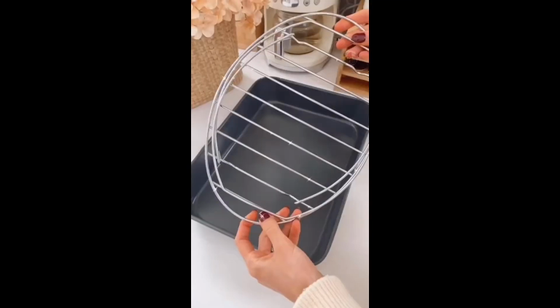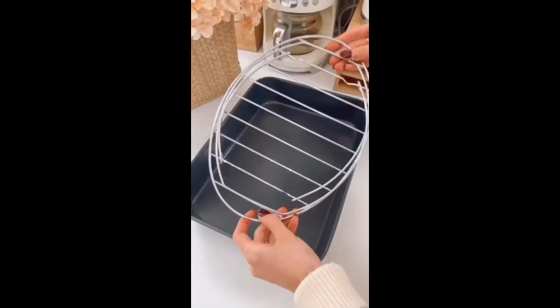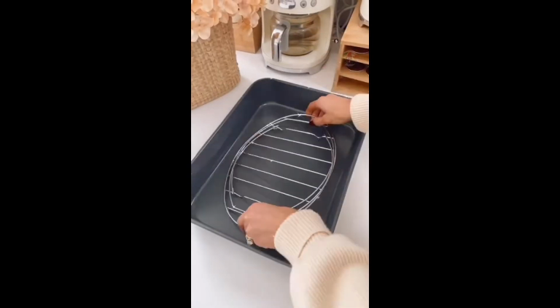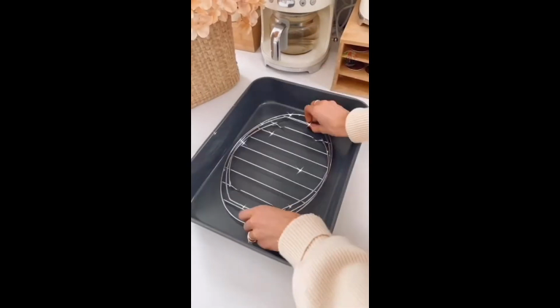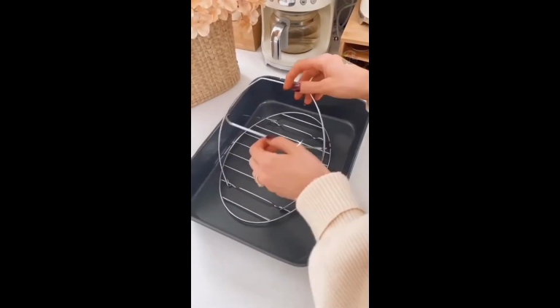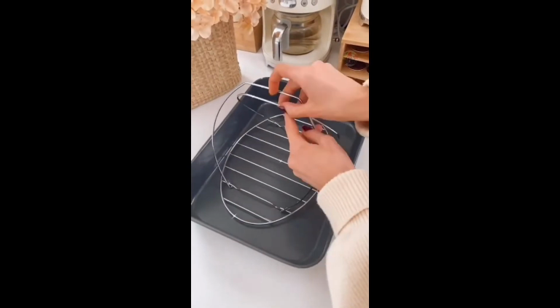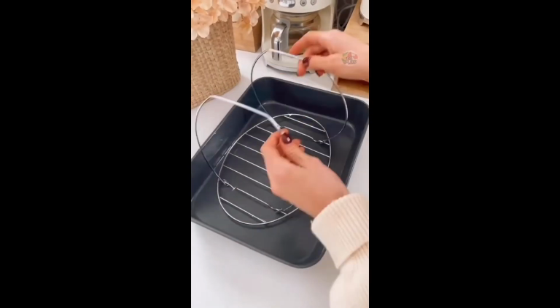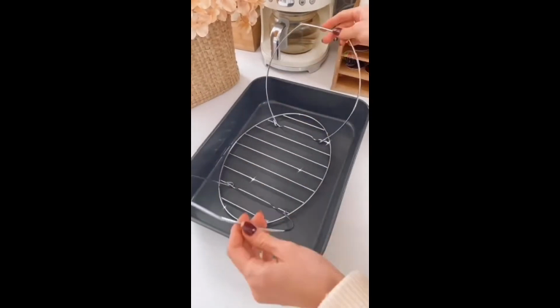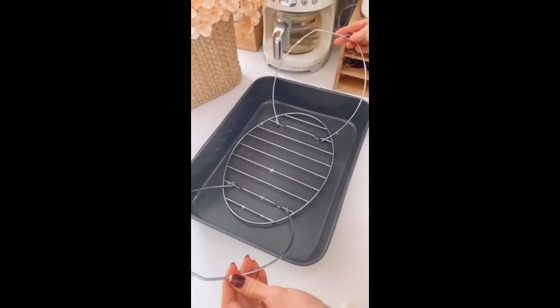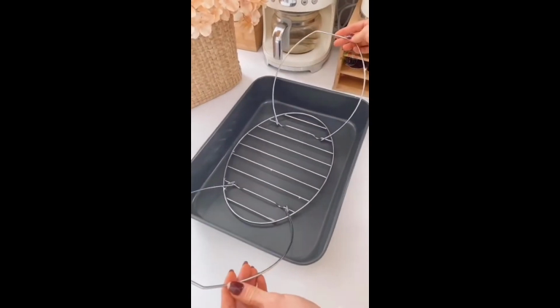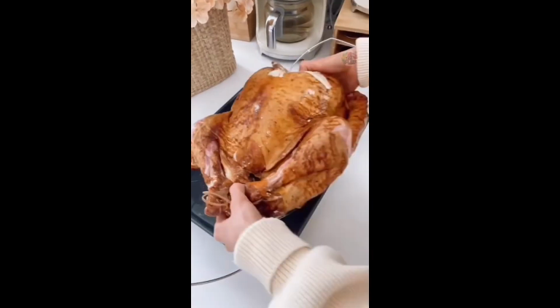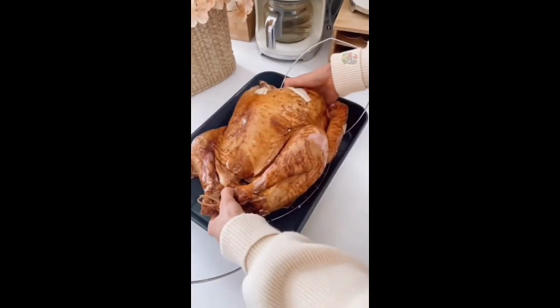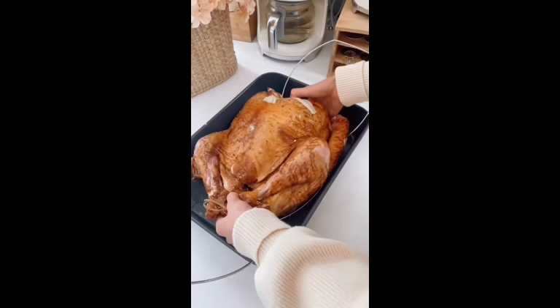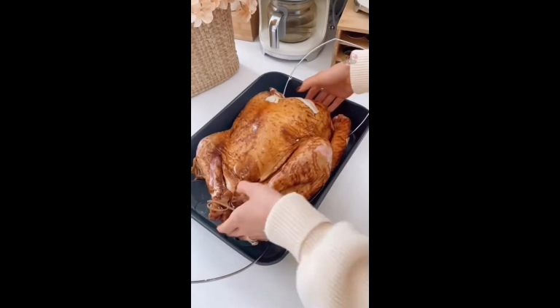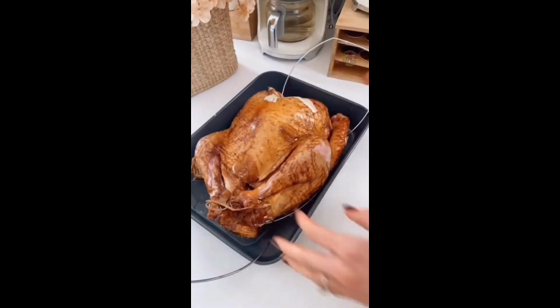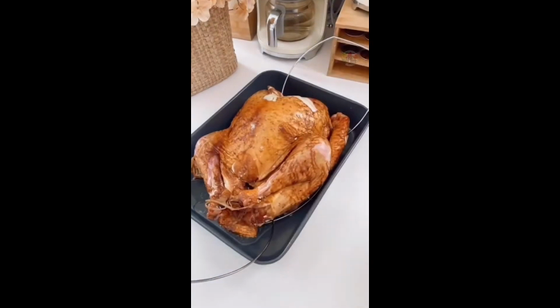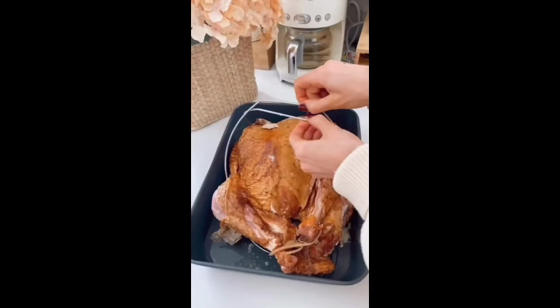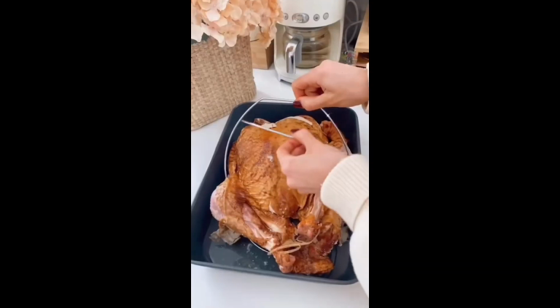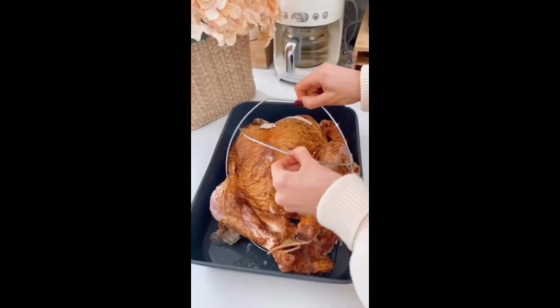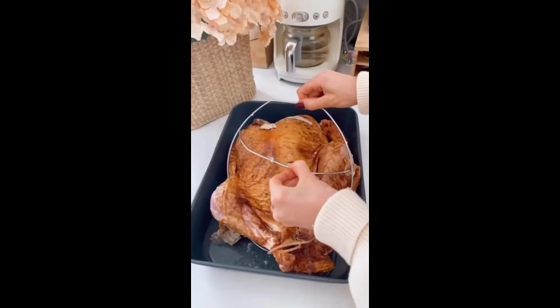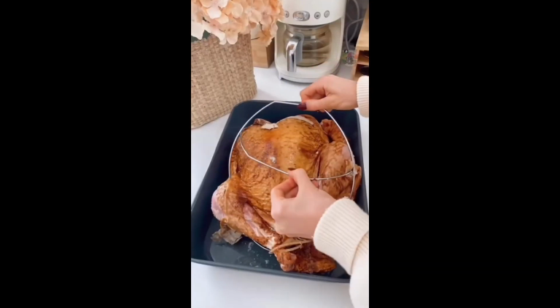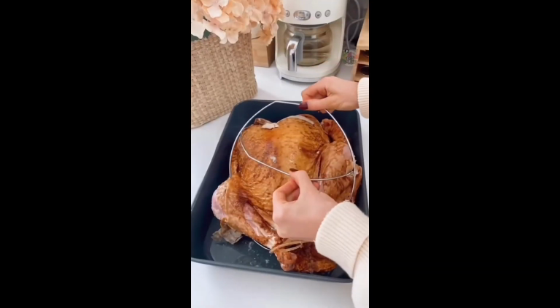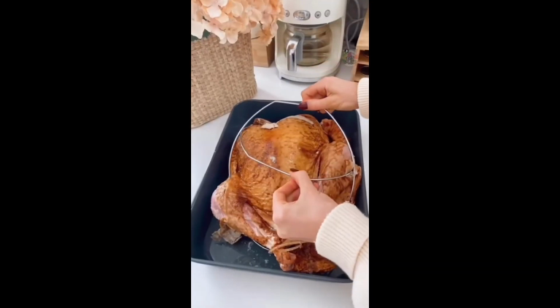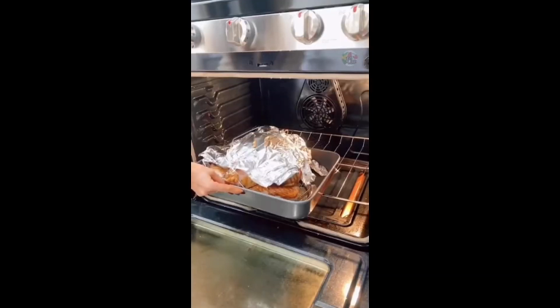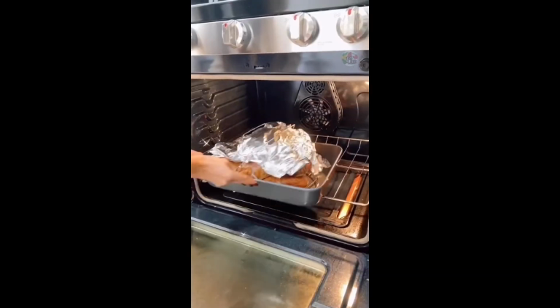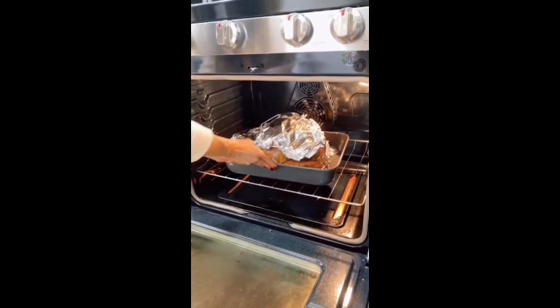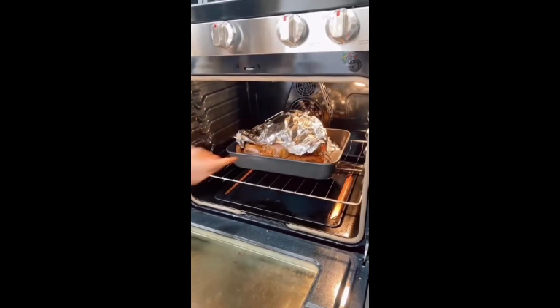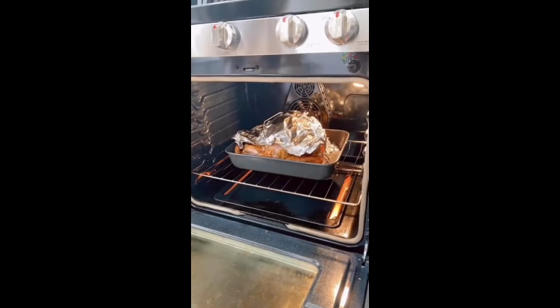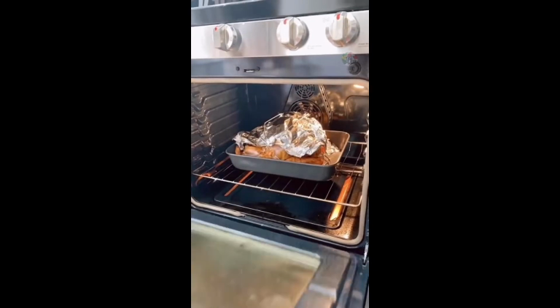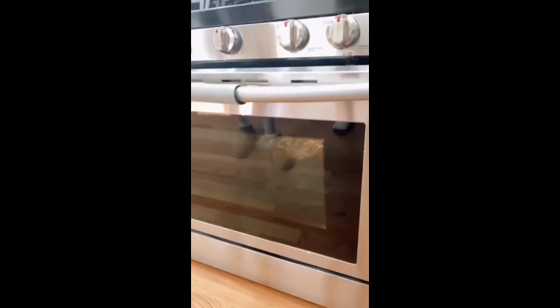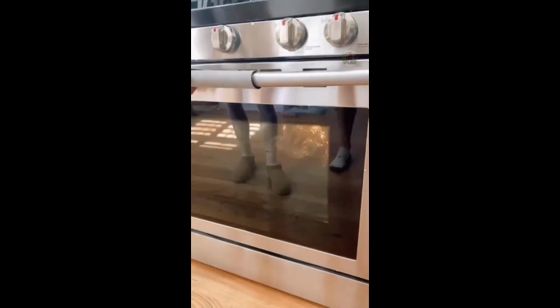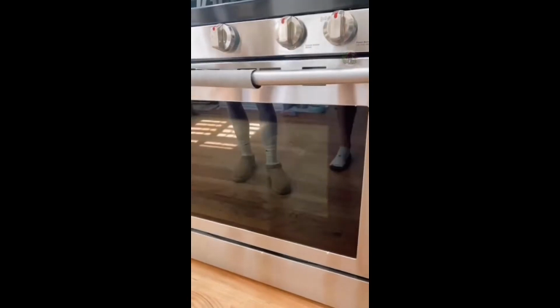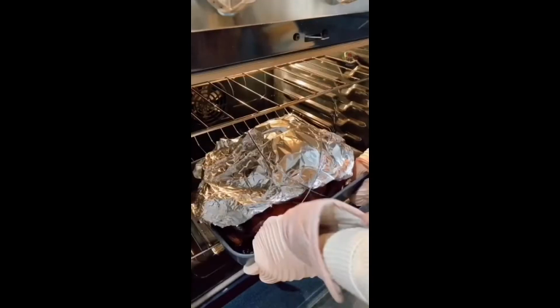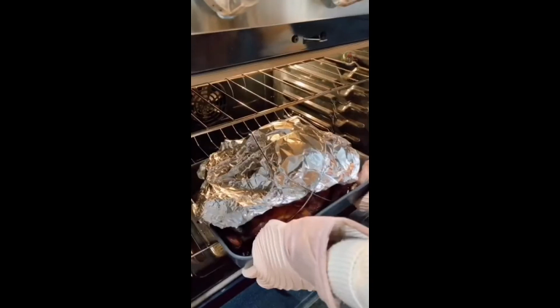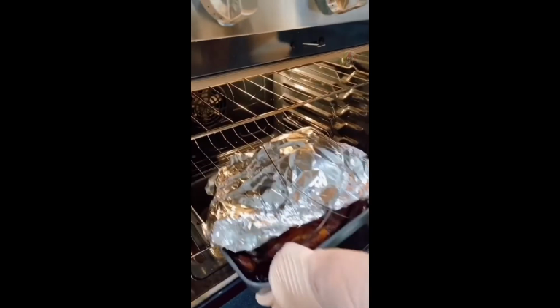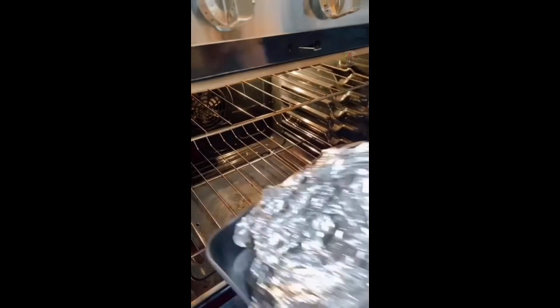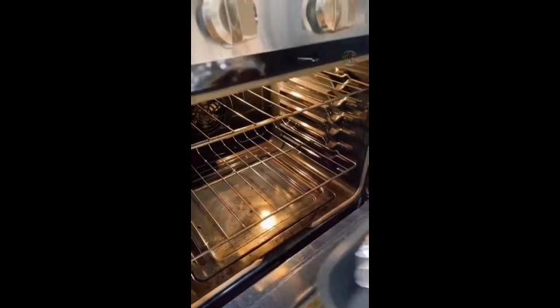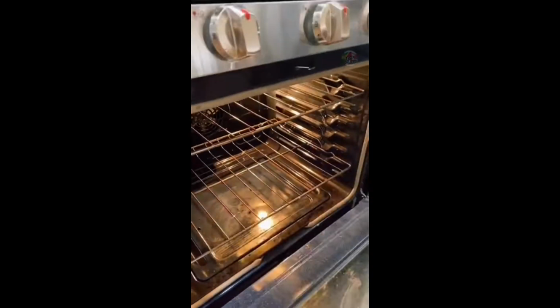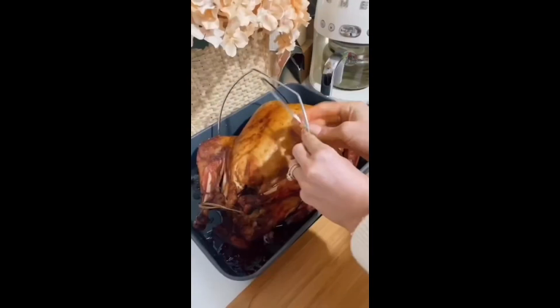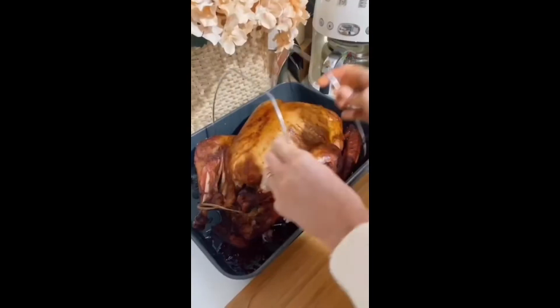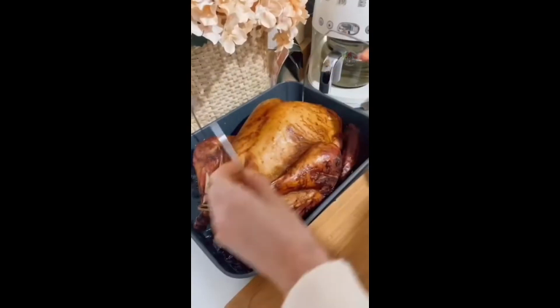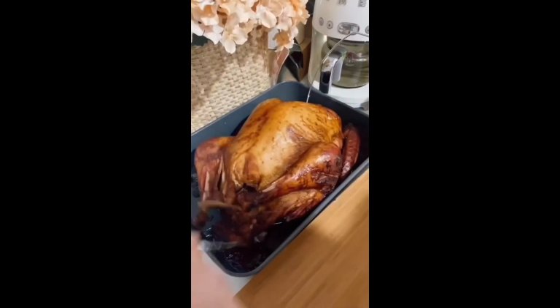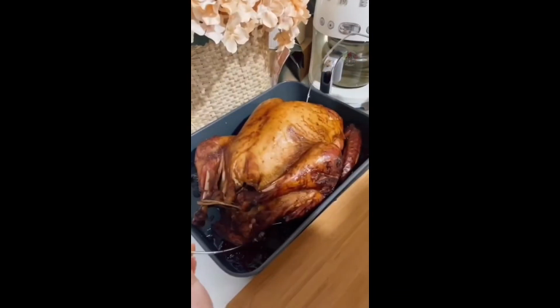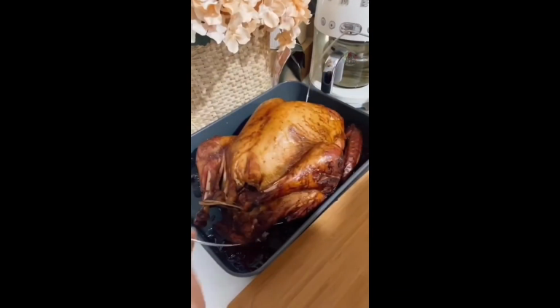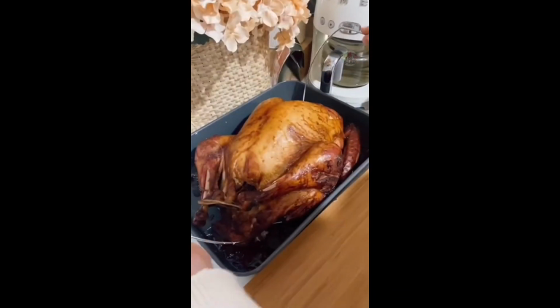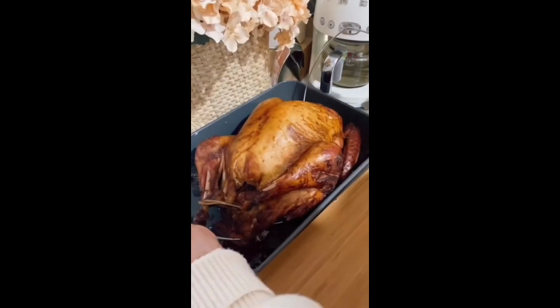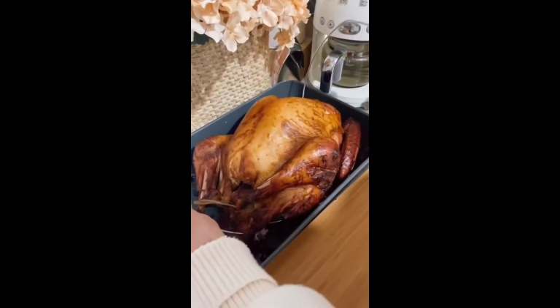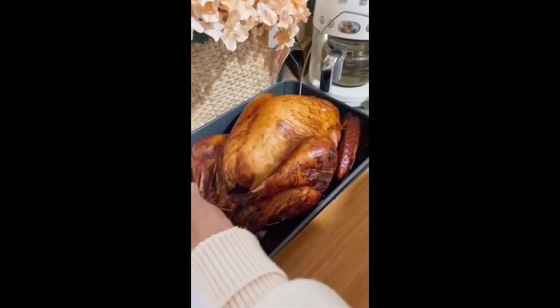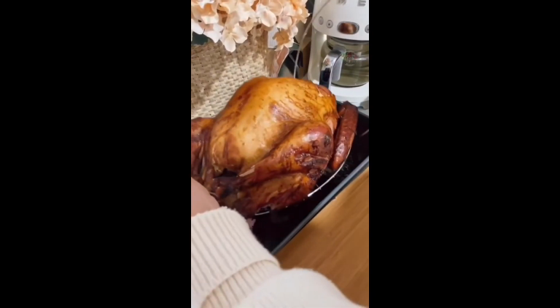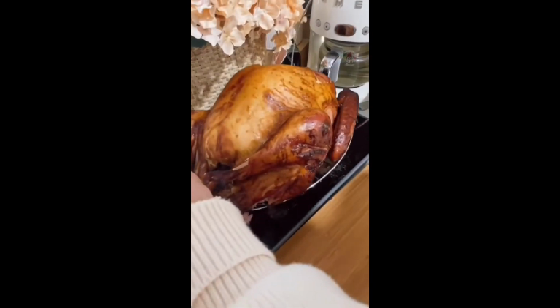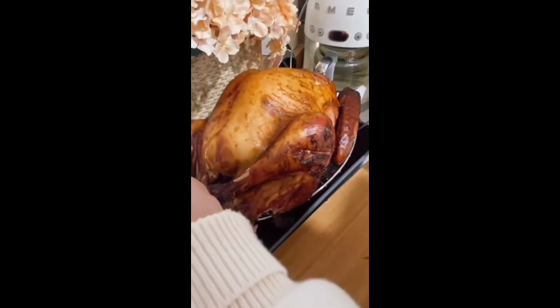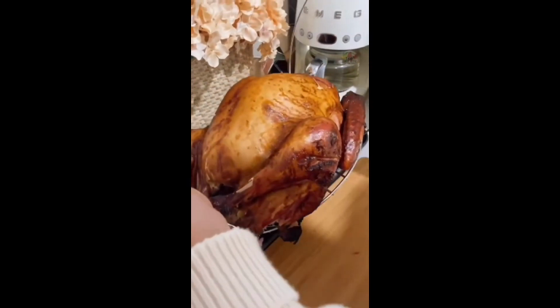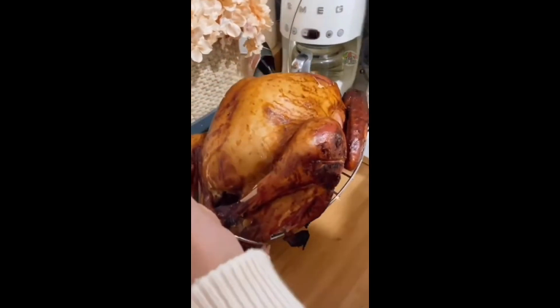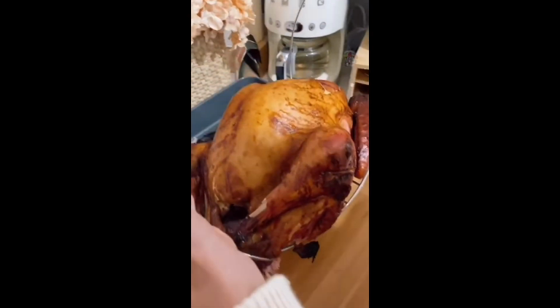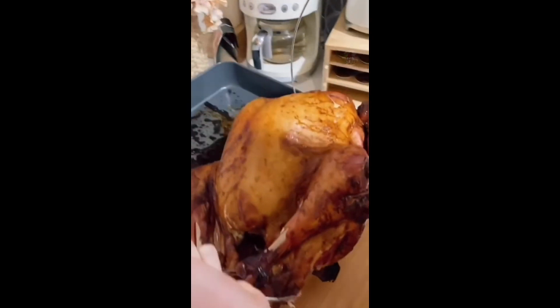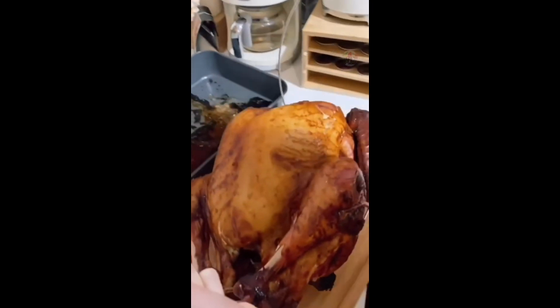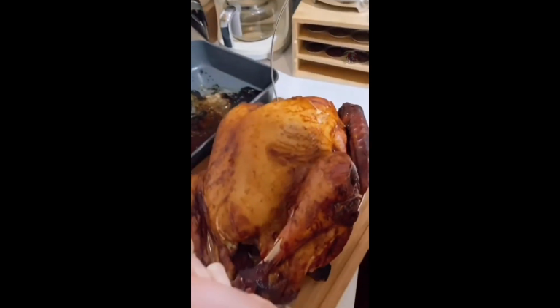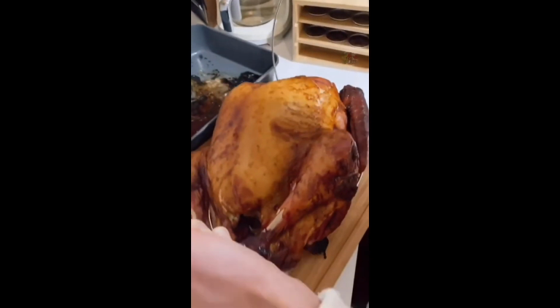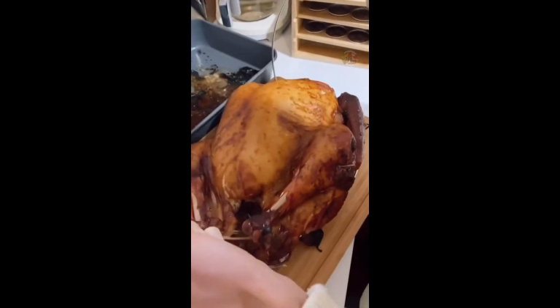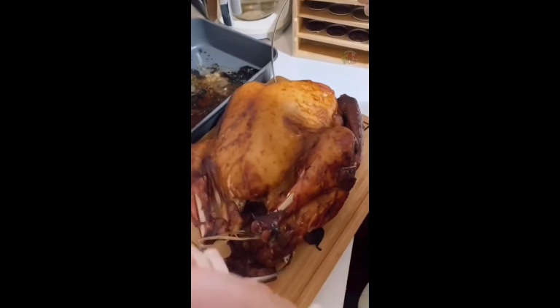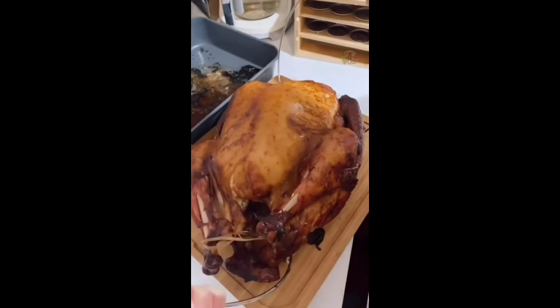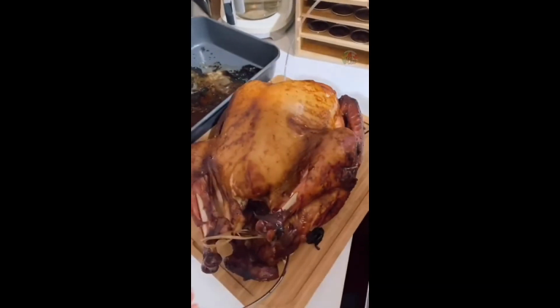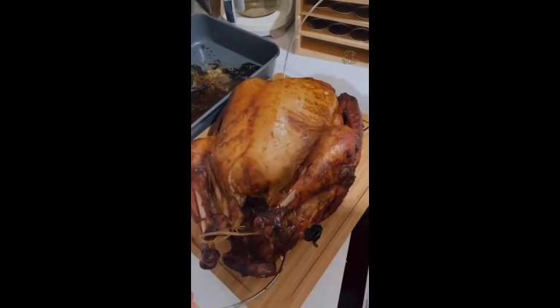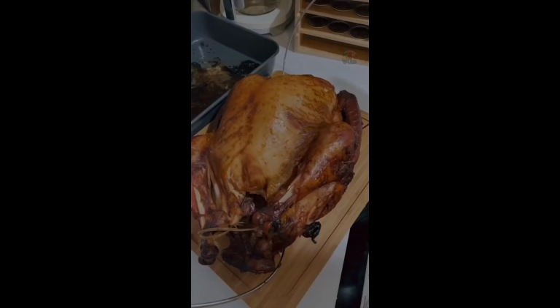This turkey lifter holds up to a 30-pound turkey, makes it super easy to go from pan to cutting board, and makes it super easy to rotate the turkey while carving.